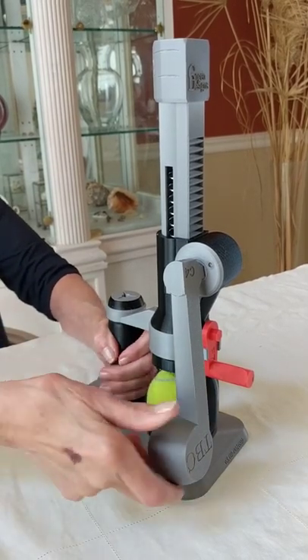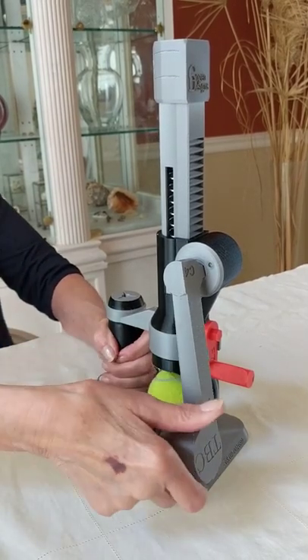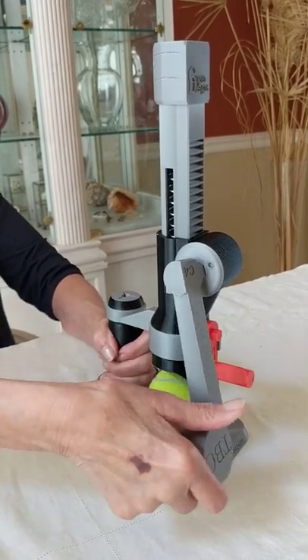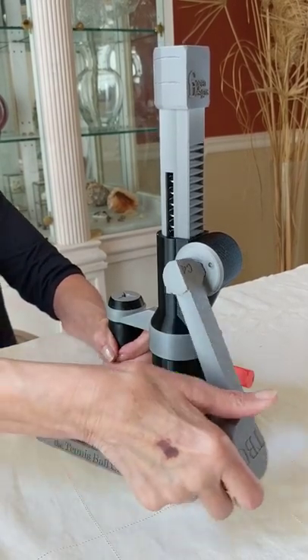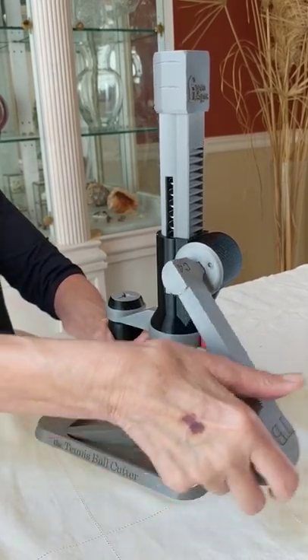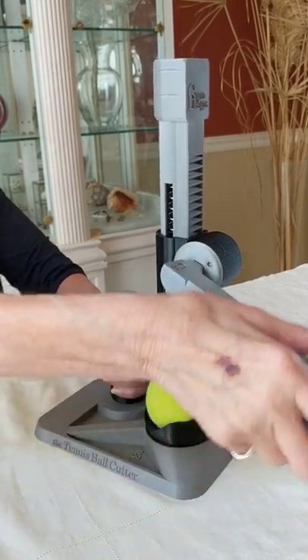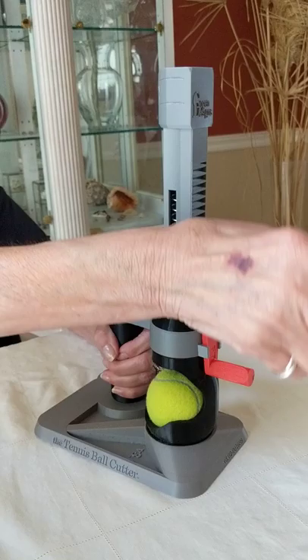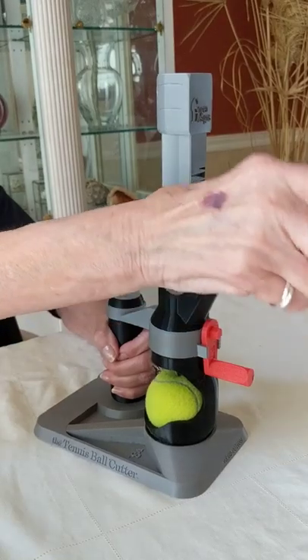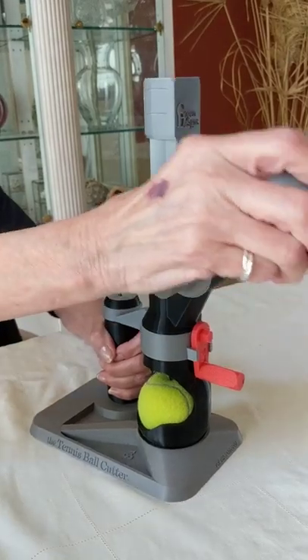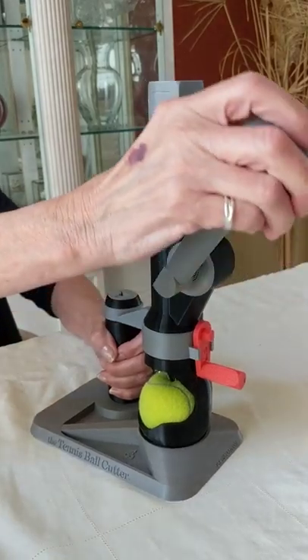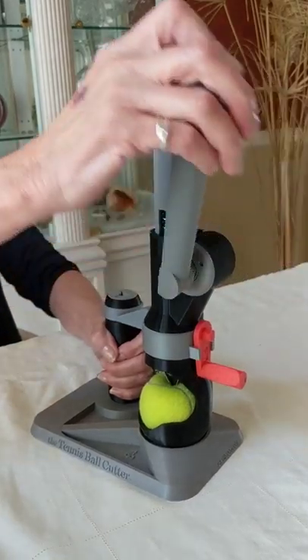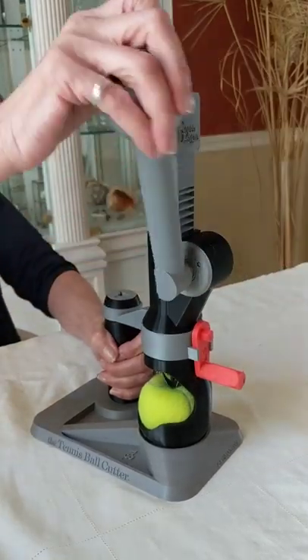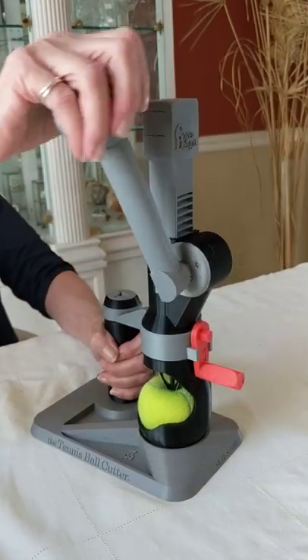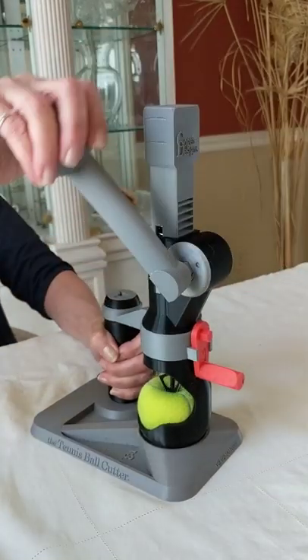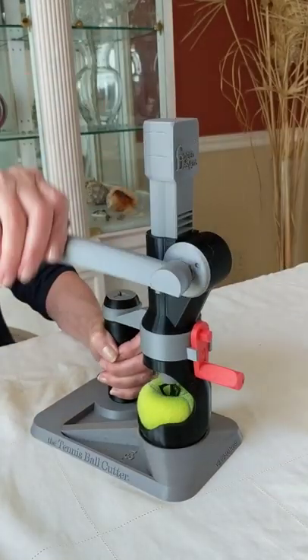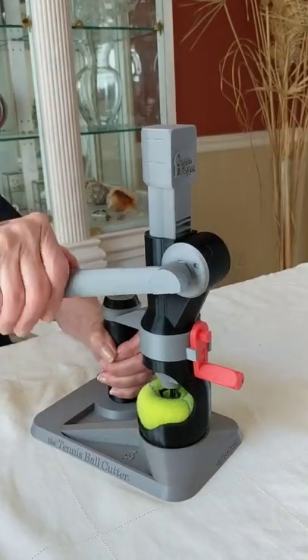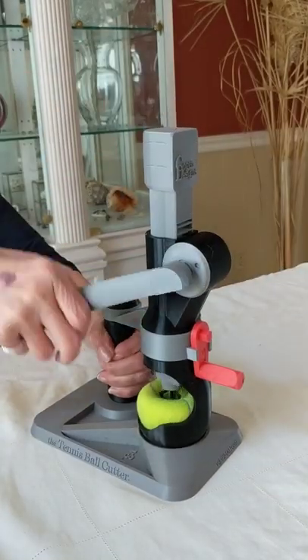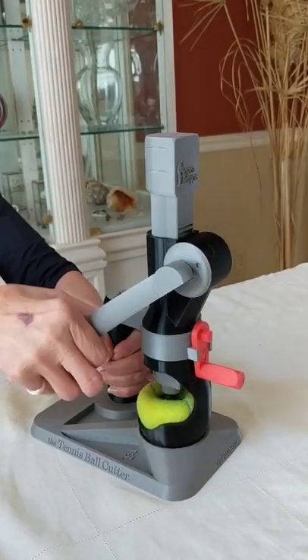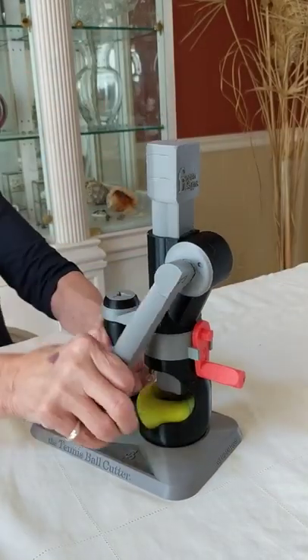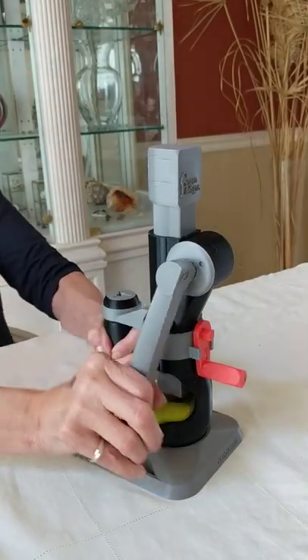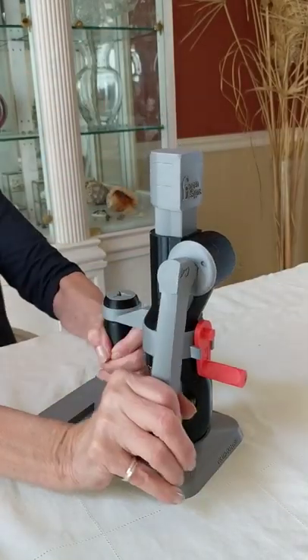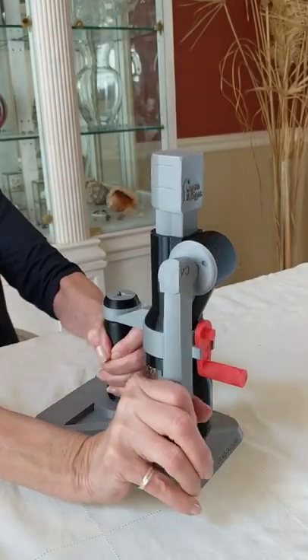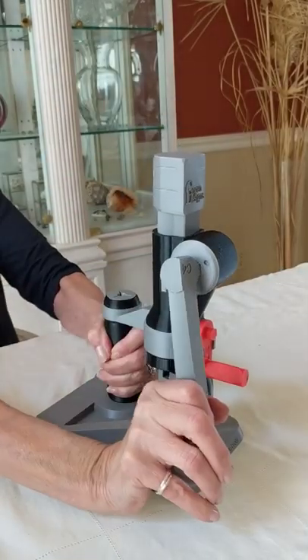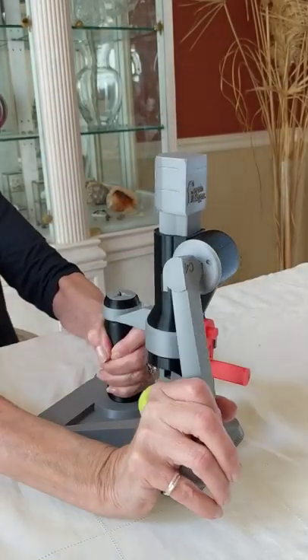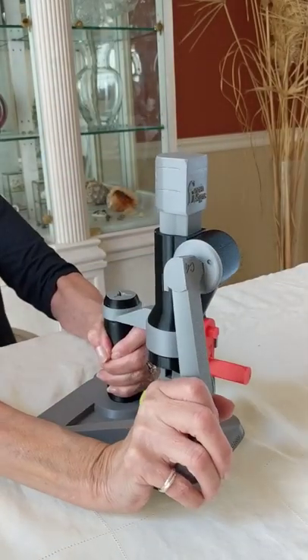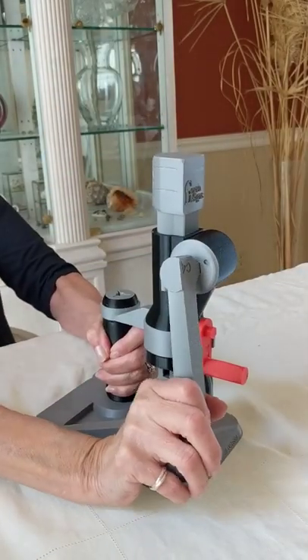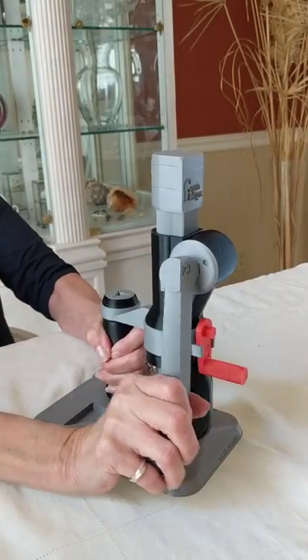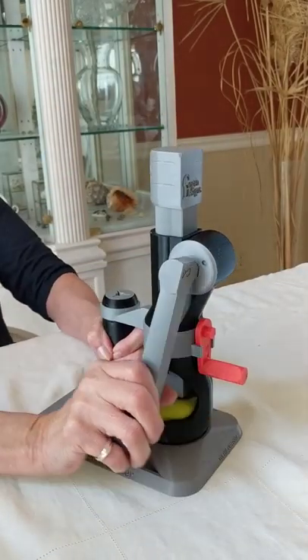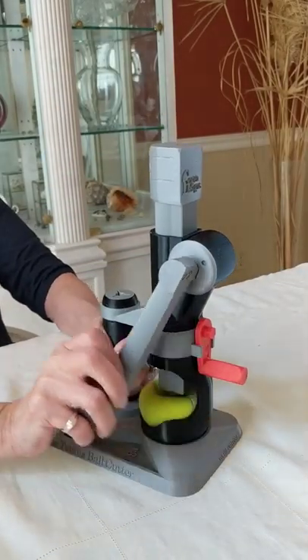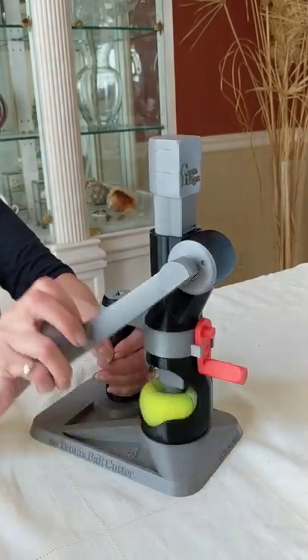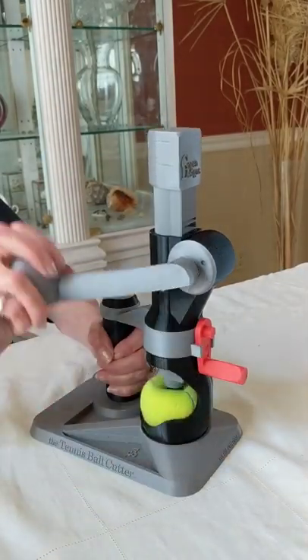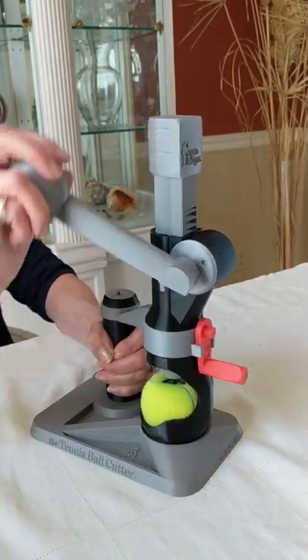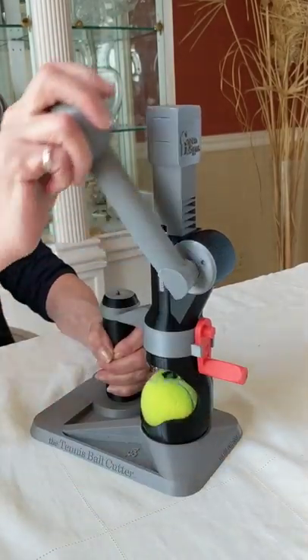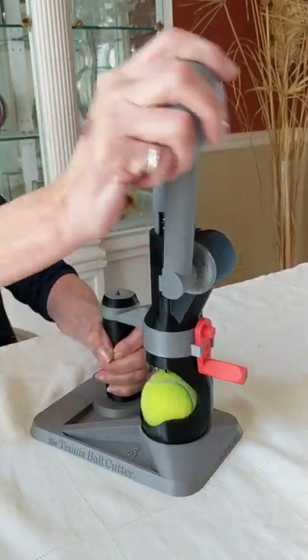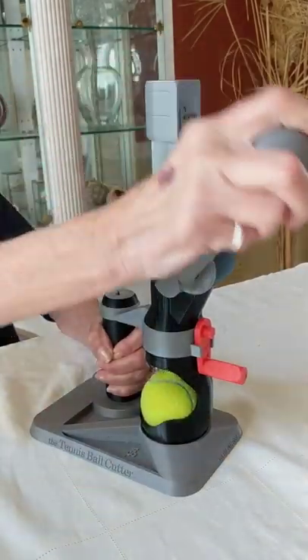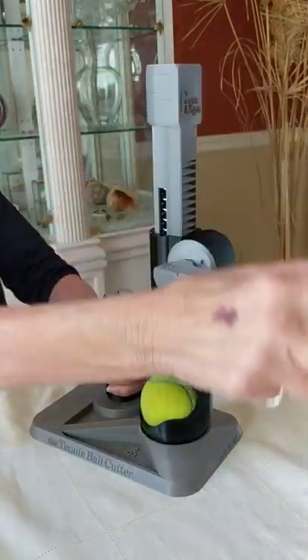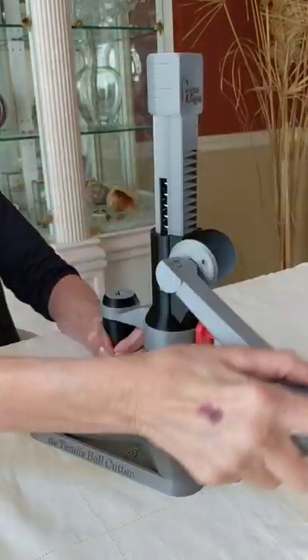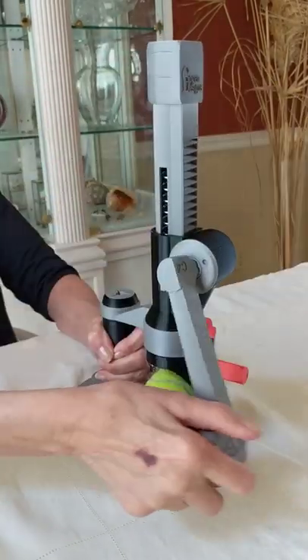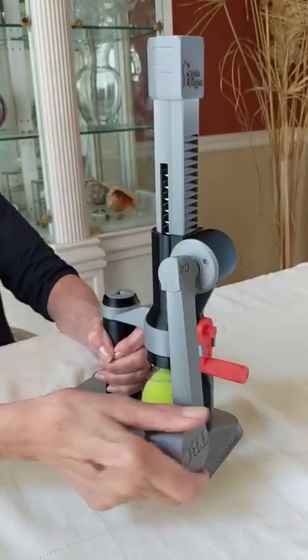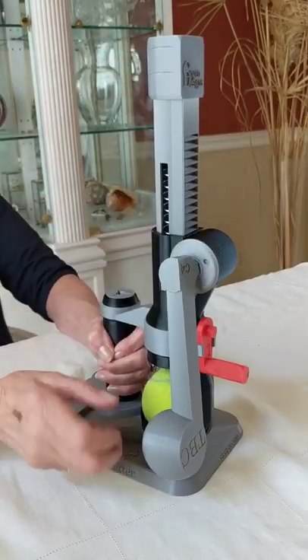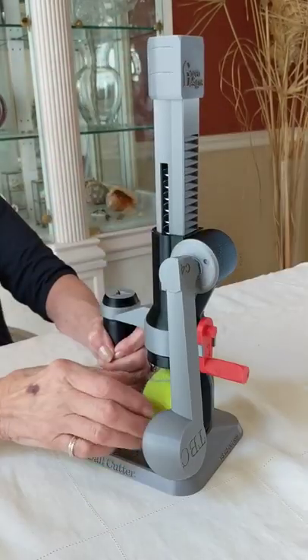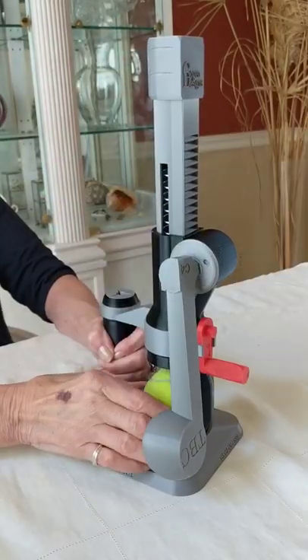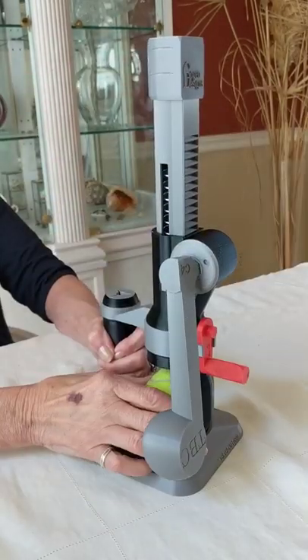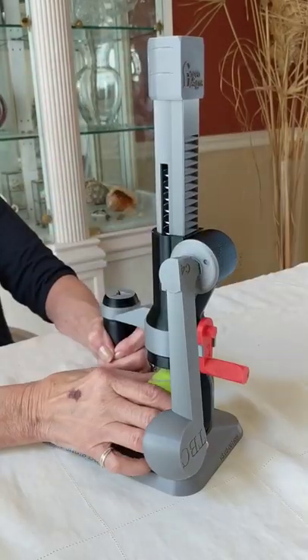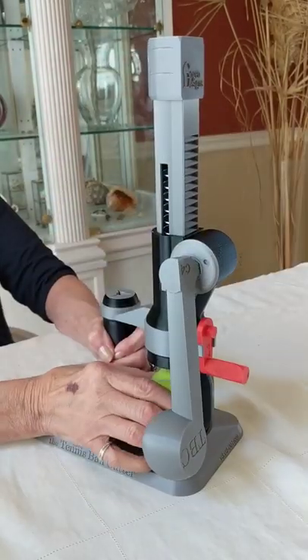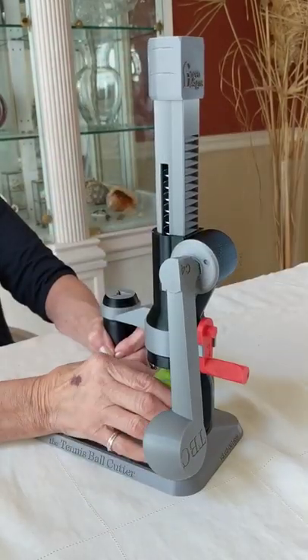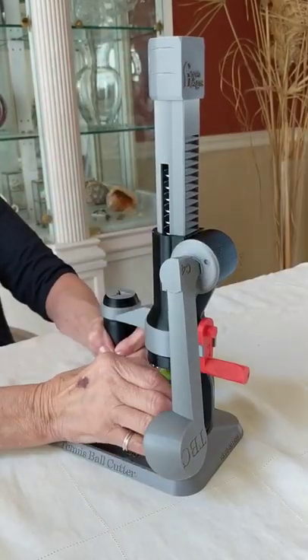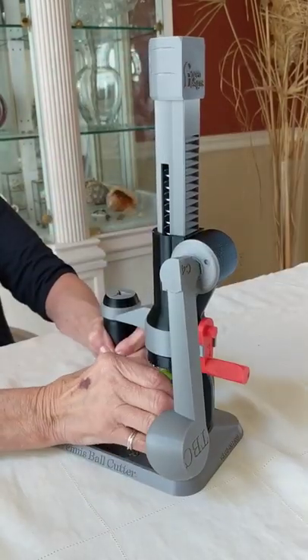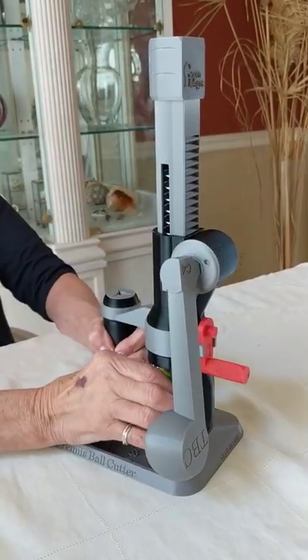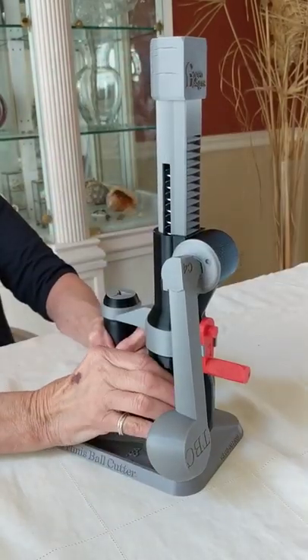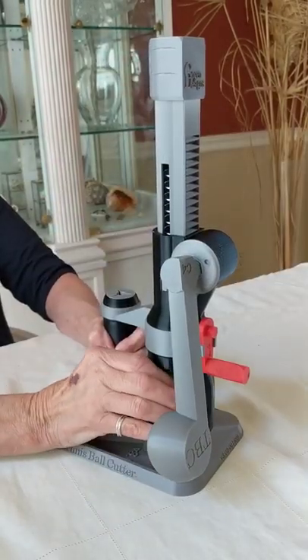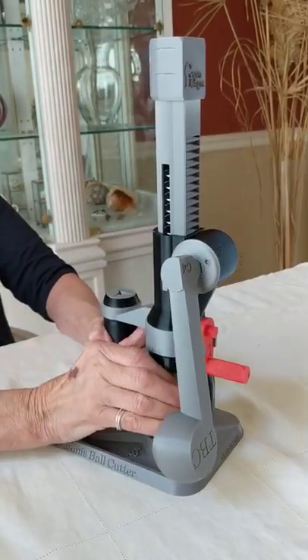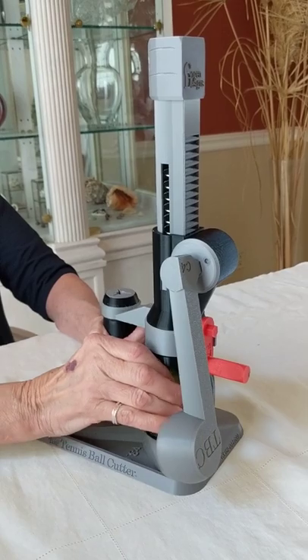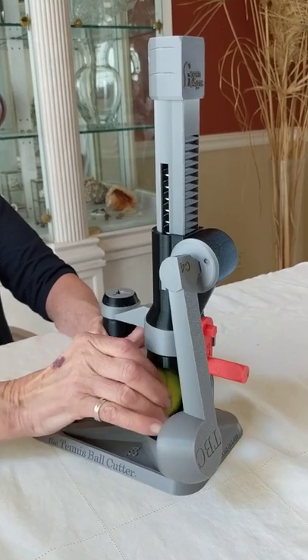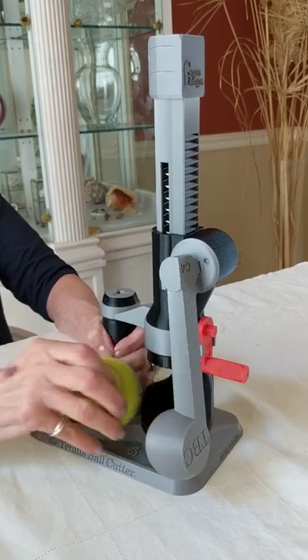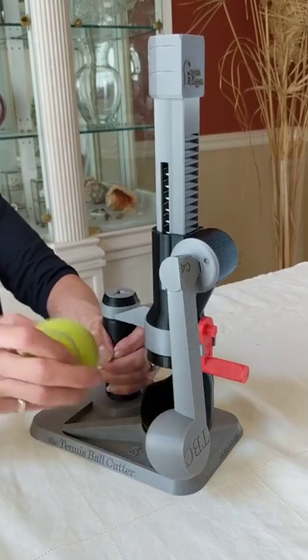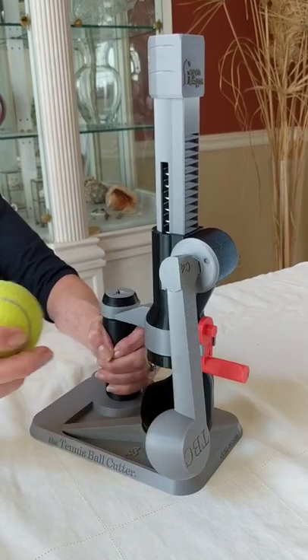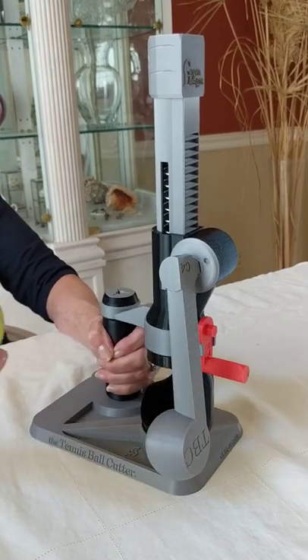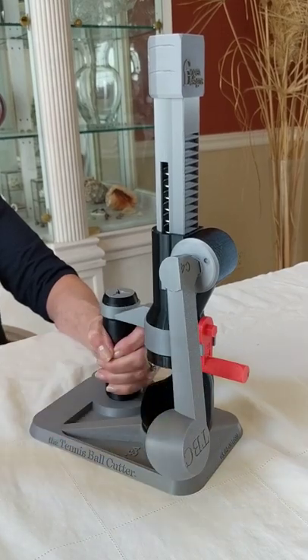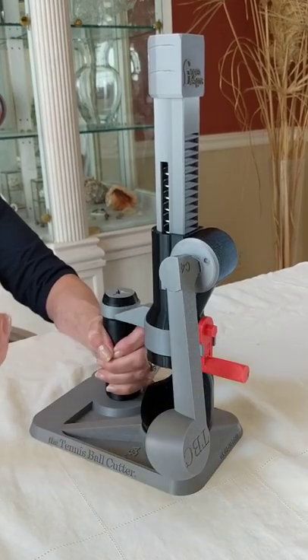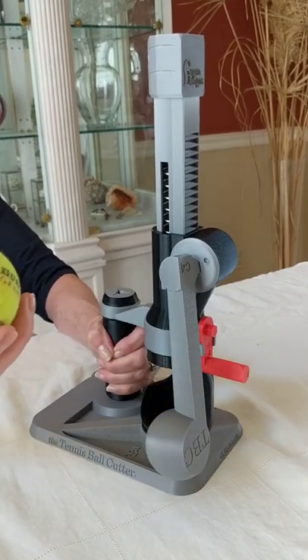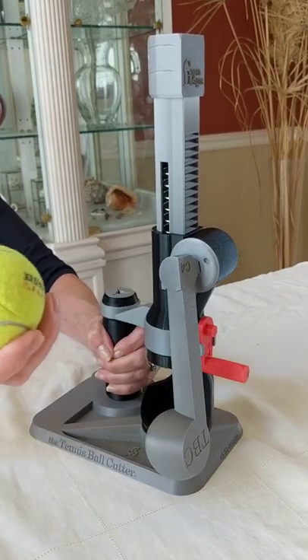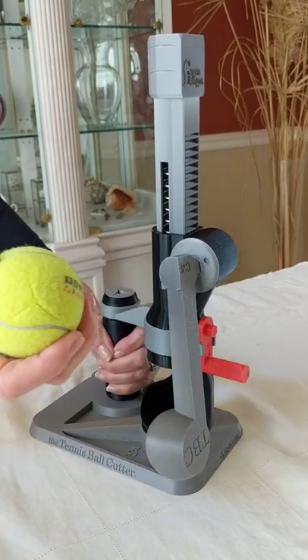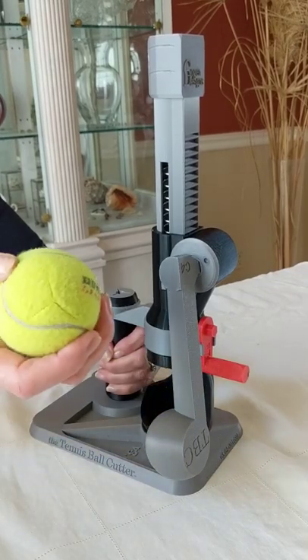Then turn the handle all the way, release, and there you go, a perfectly cut tennis ball.